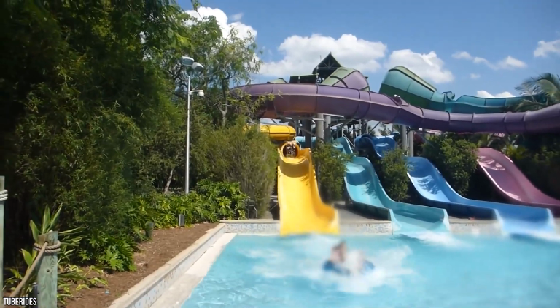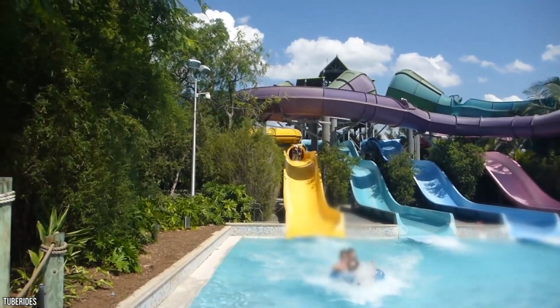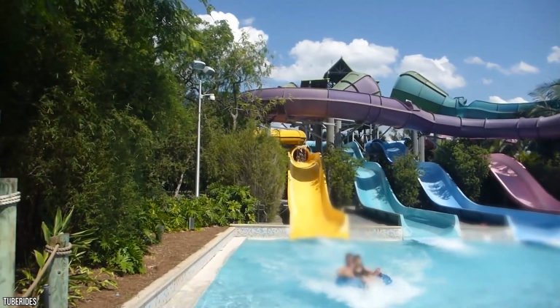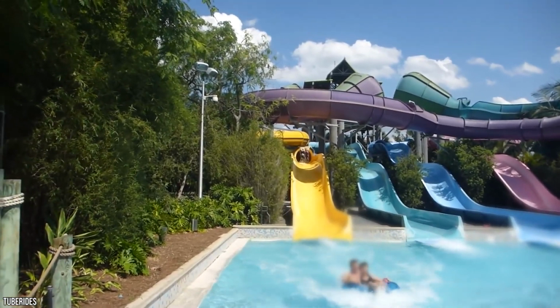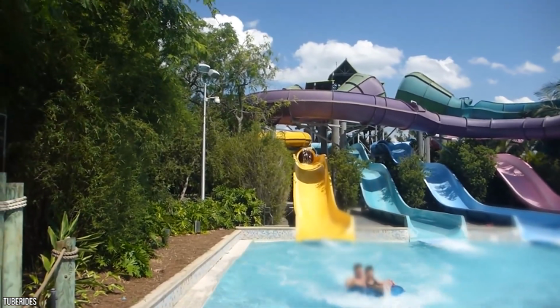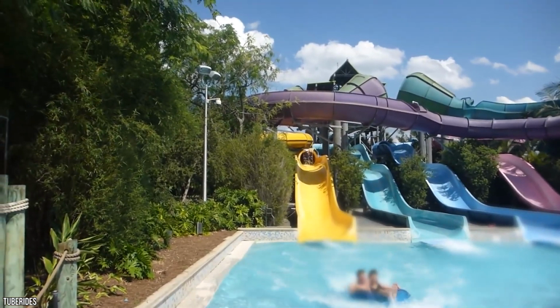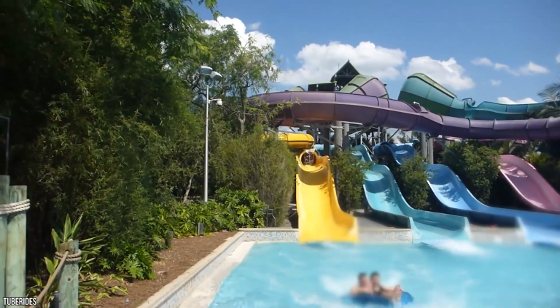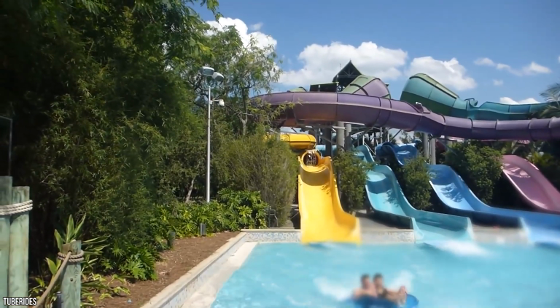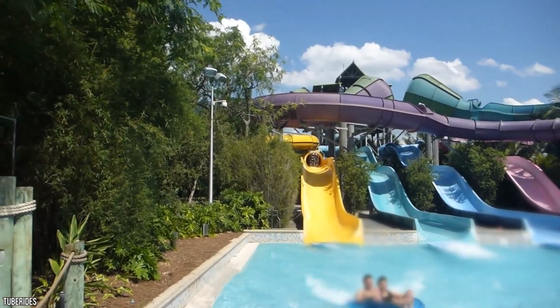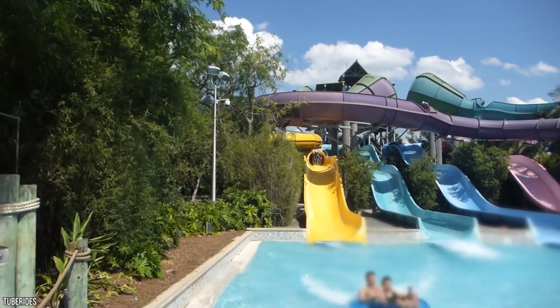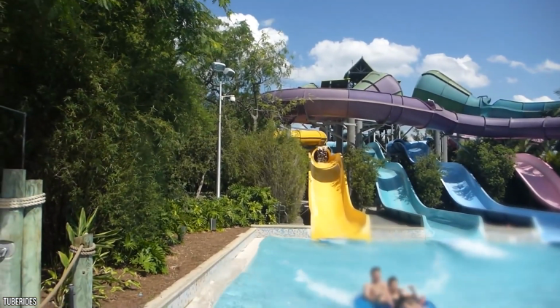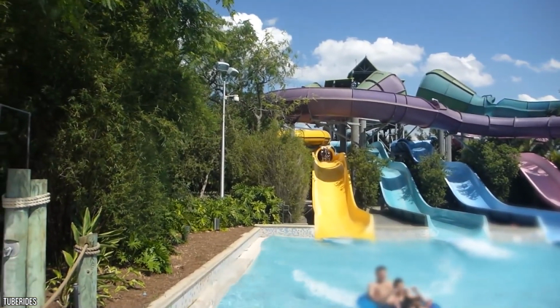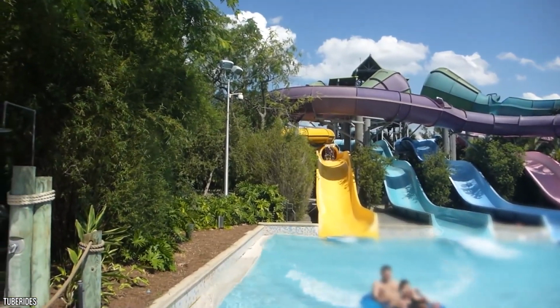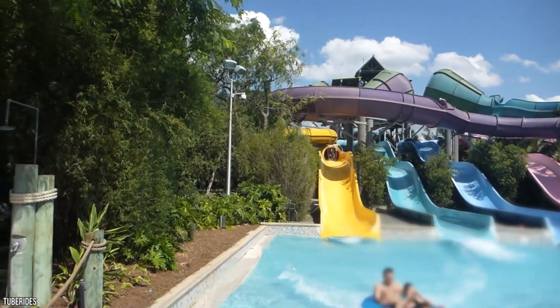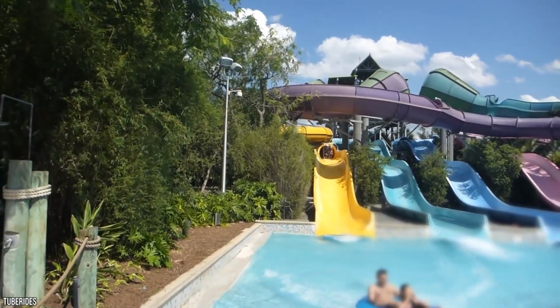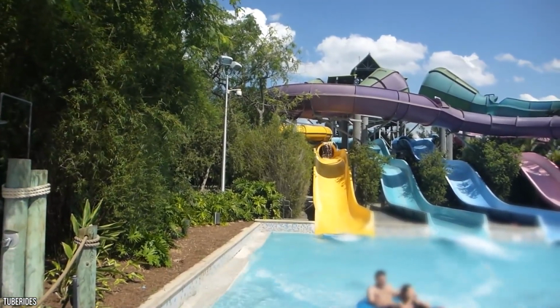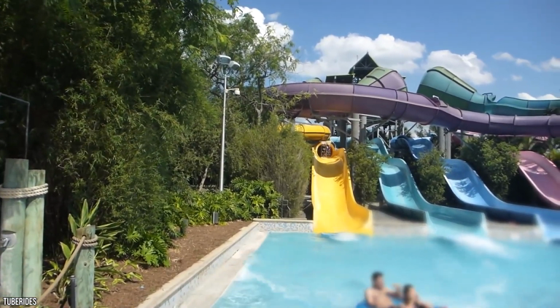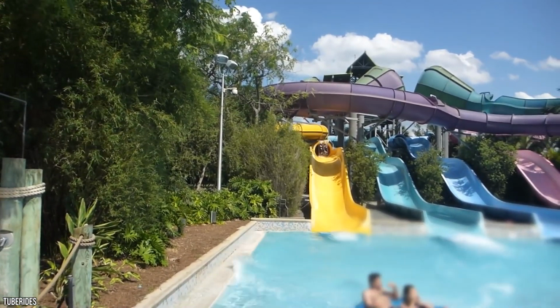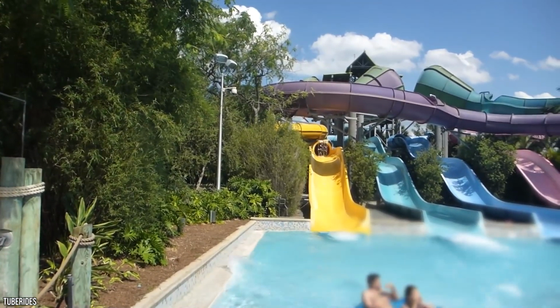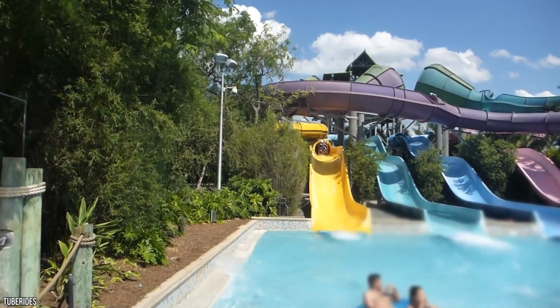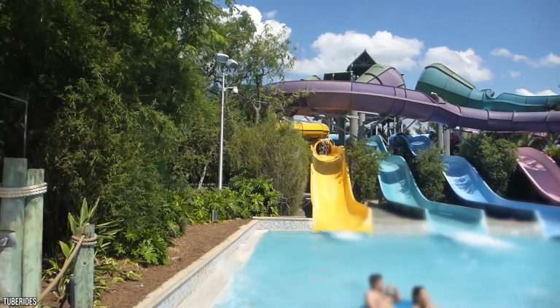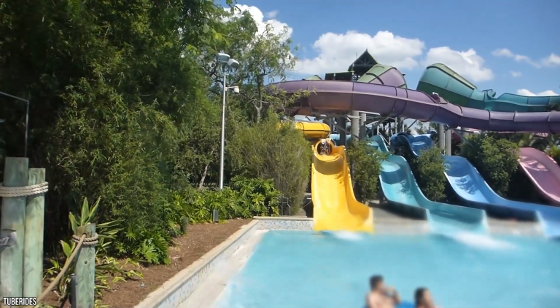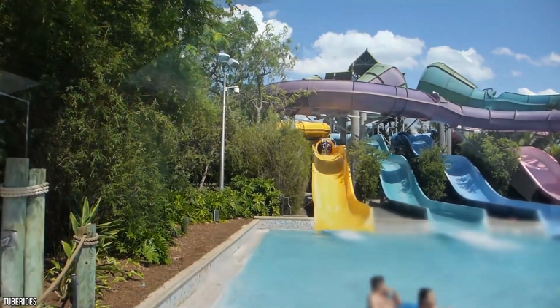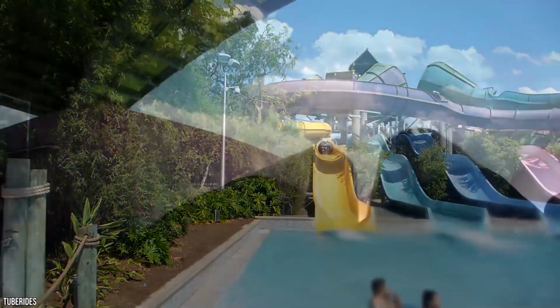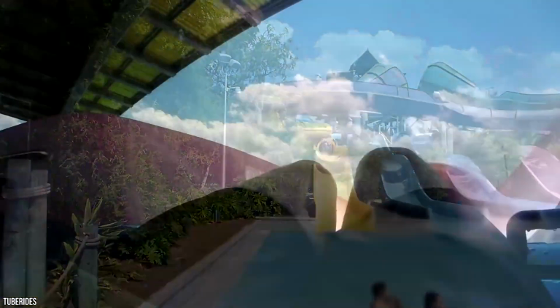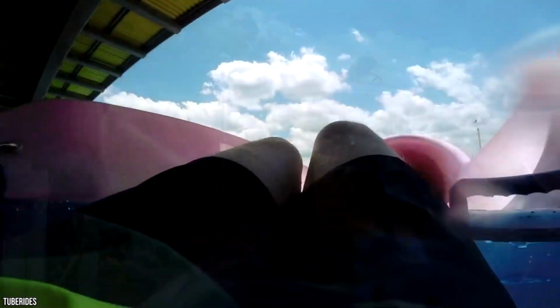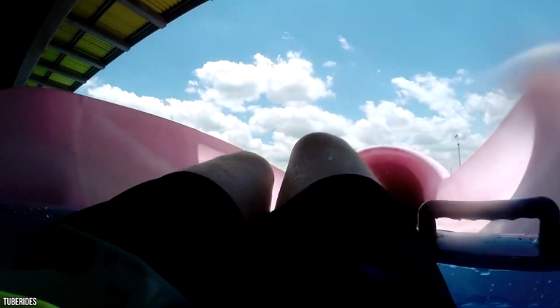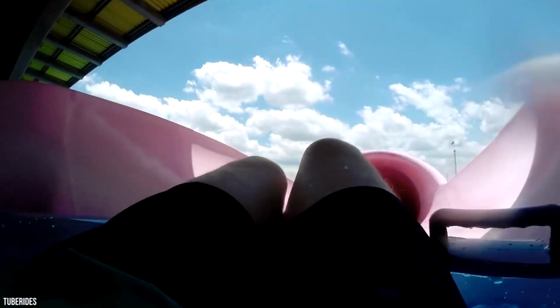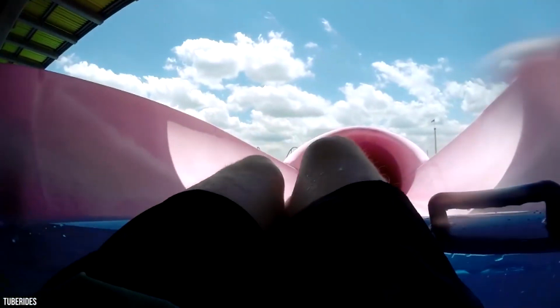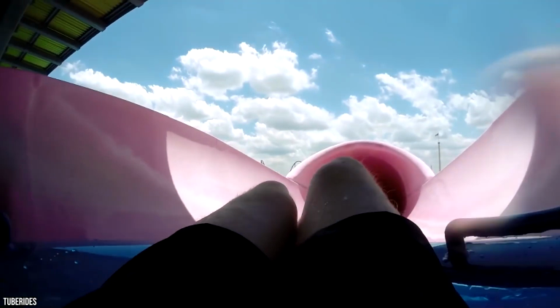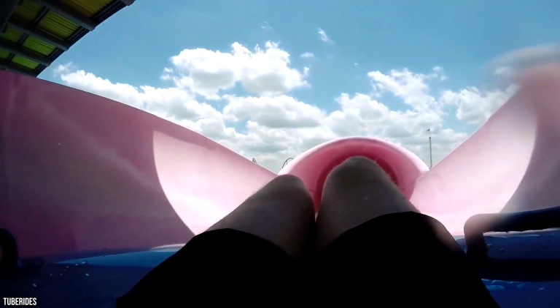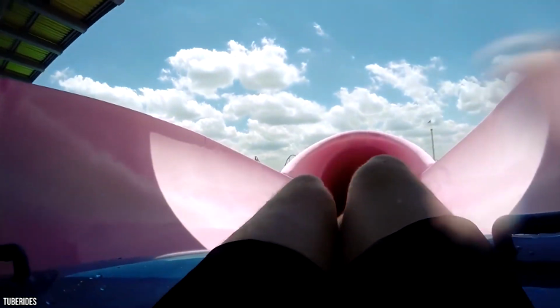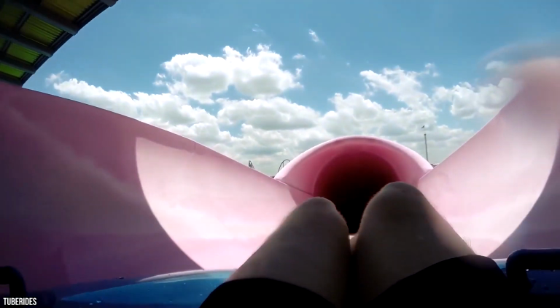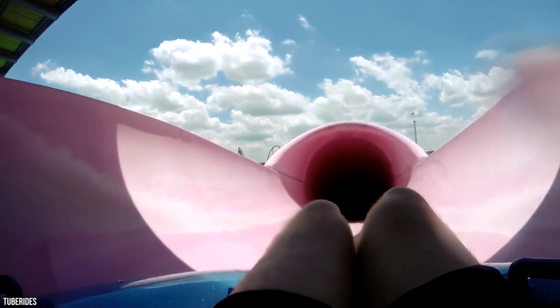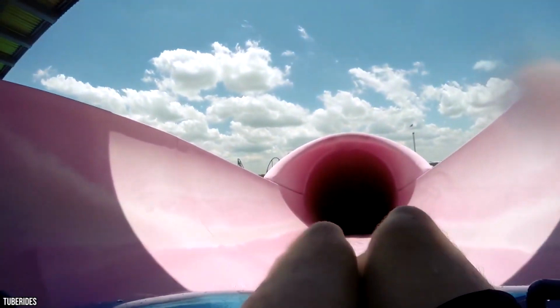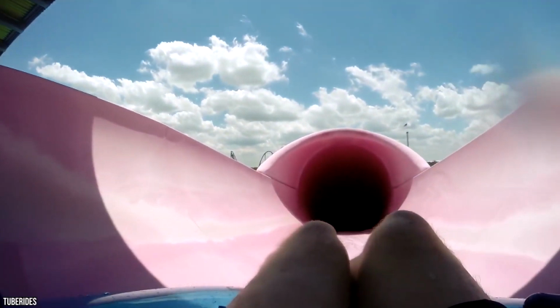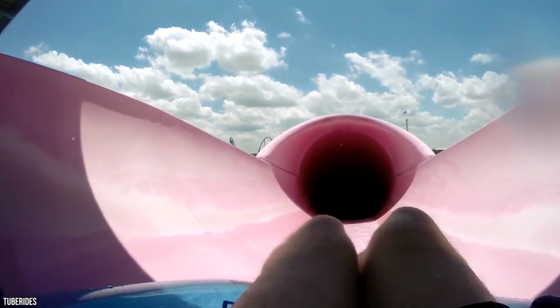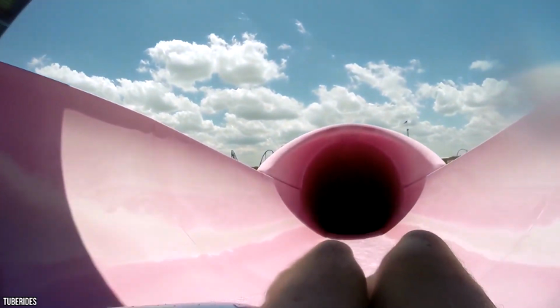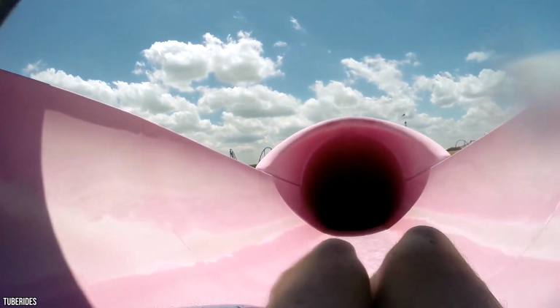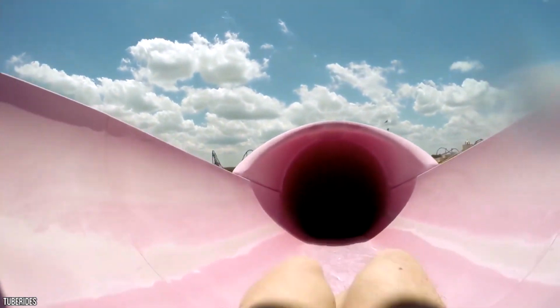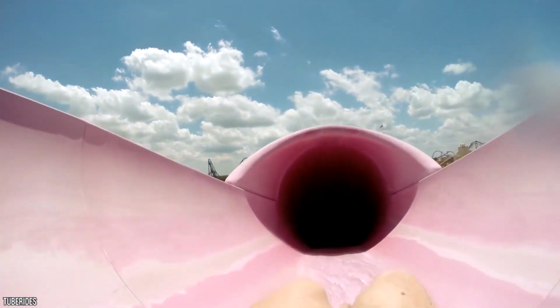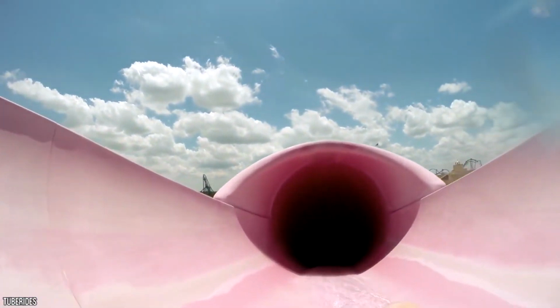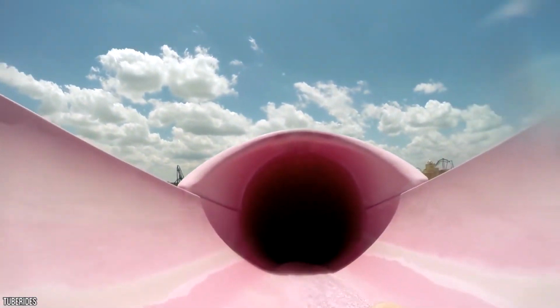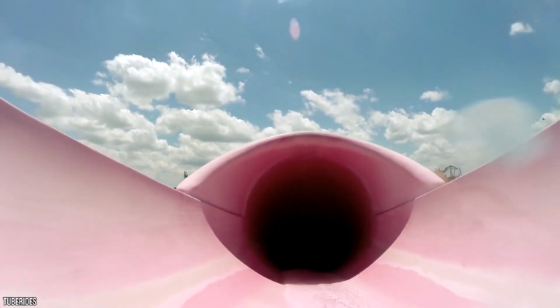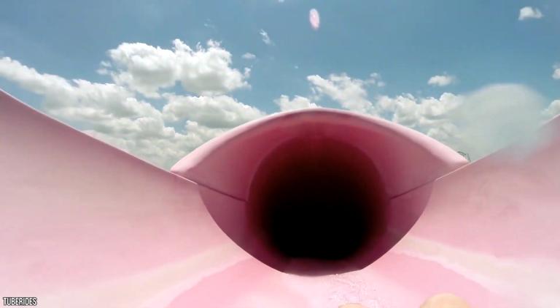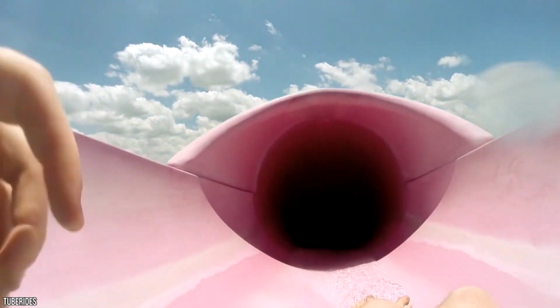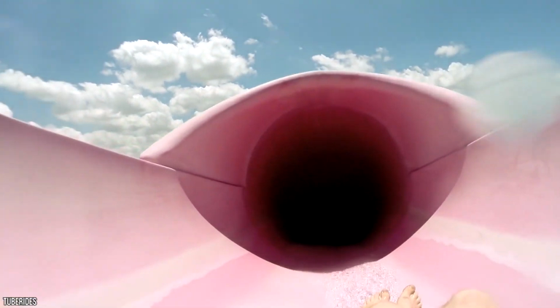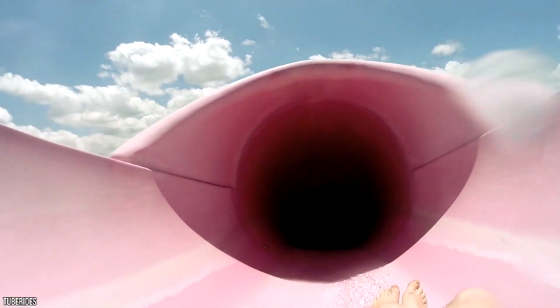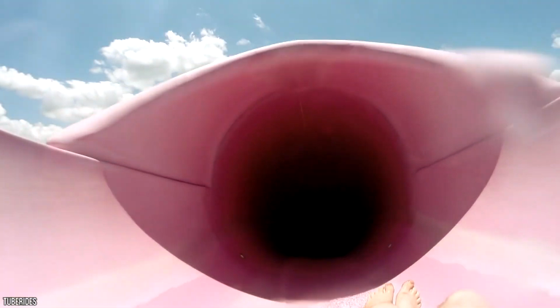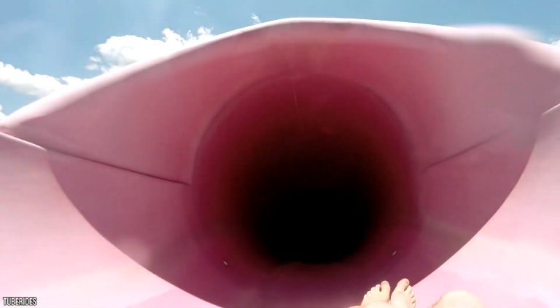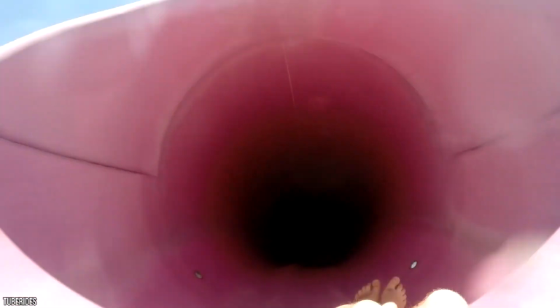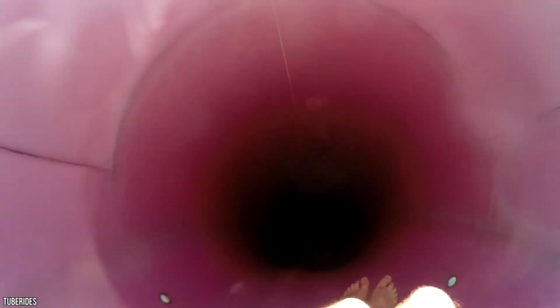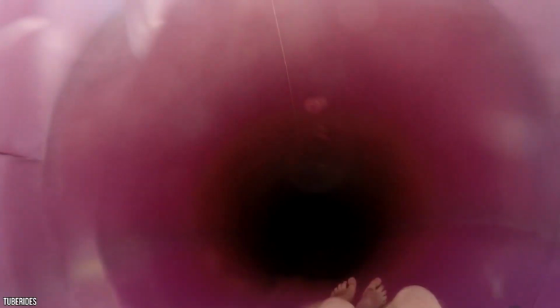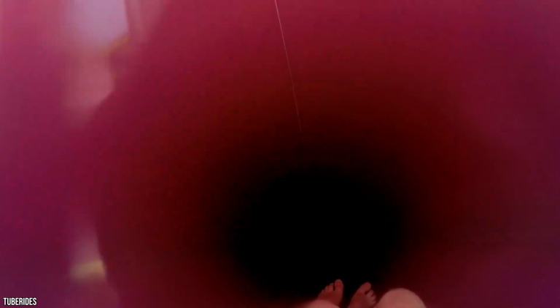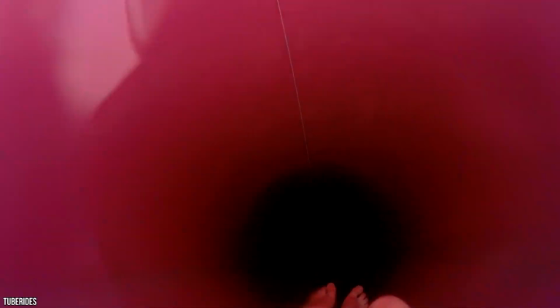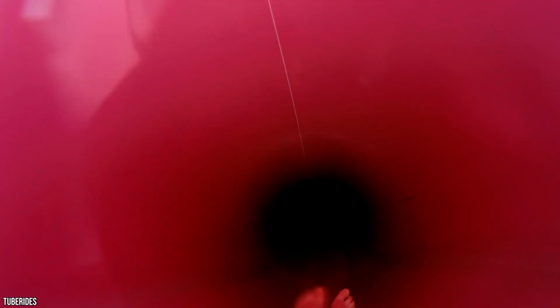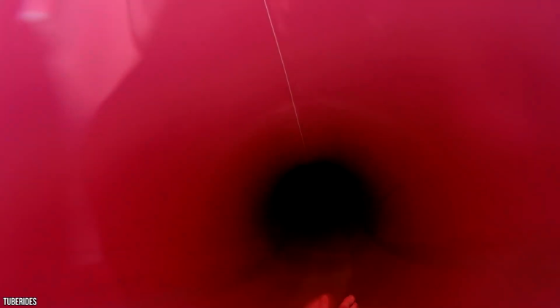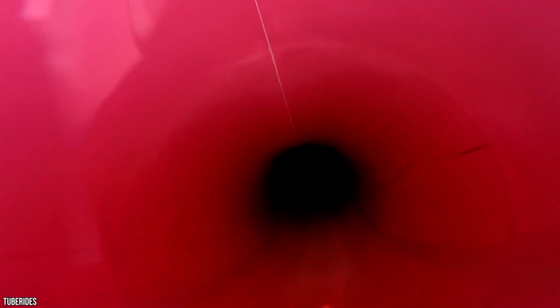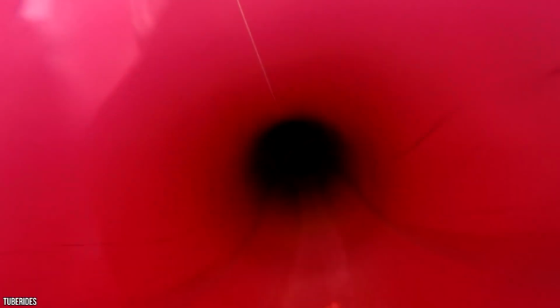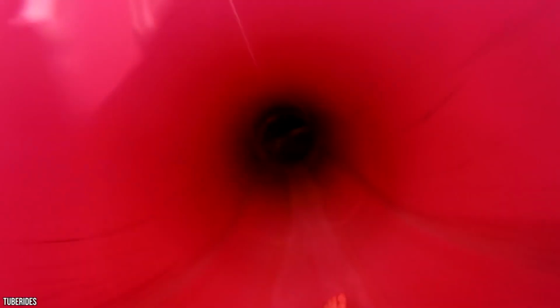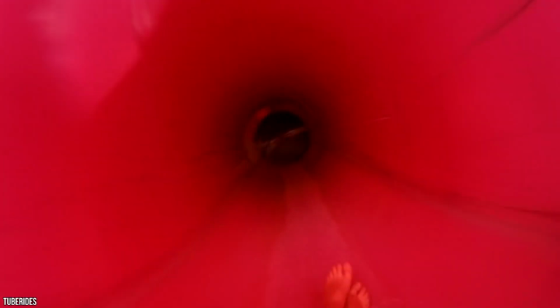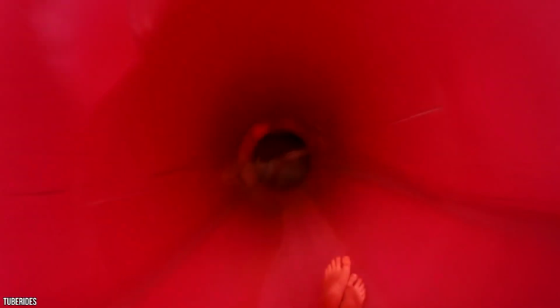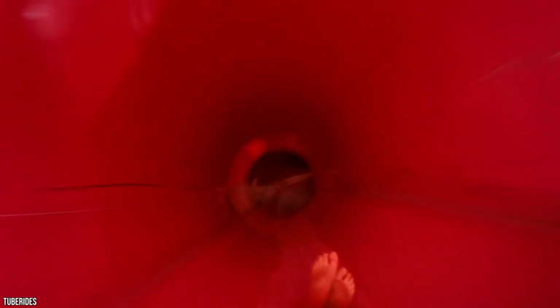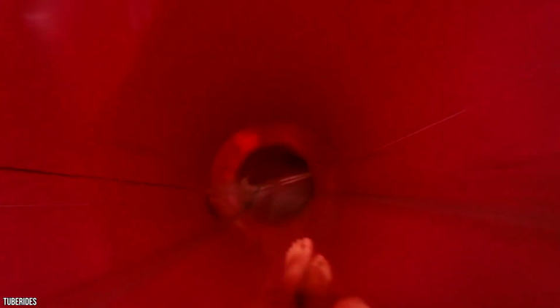There's a height requirement of 42 inches, so it's not open to everyone. However, these are far from the most extreme offerings at Aquatica Orlando.